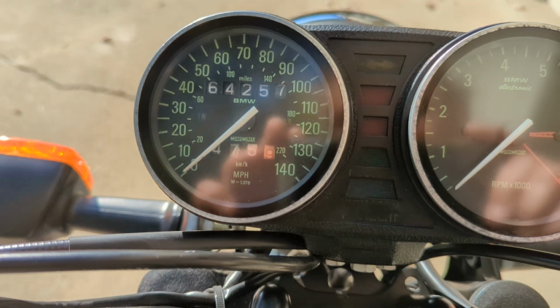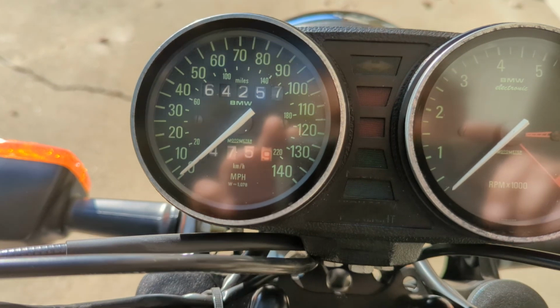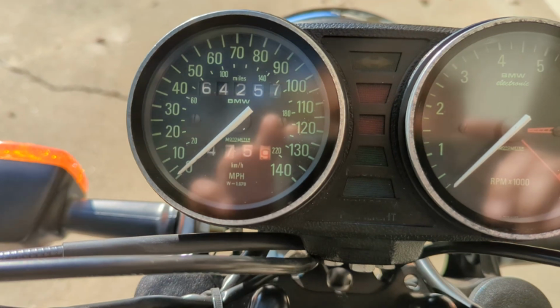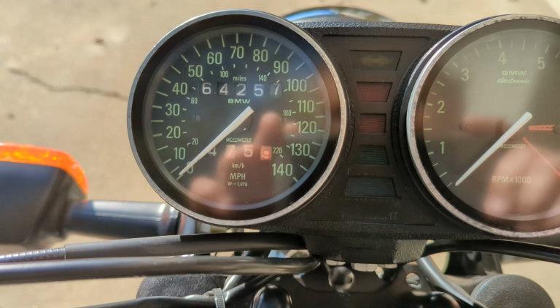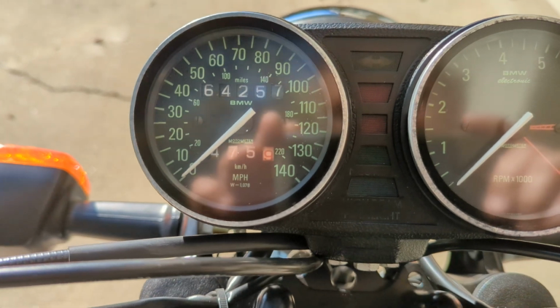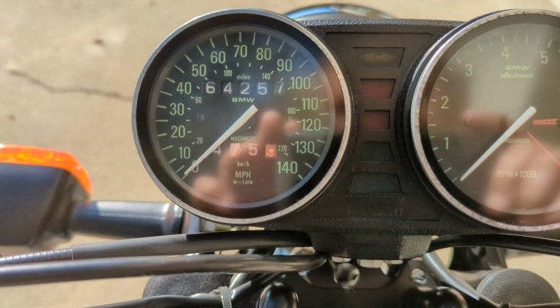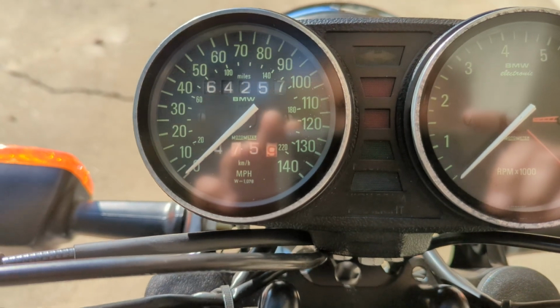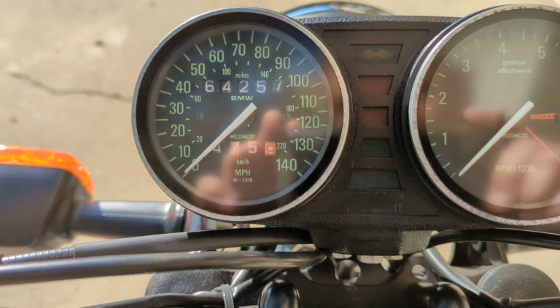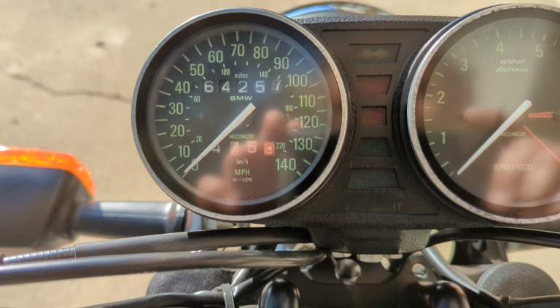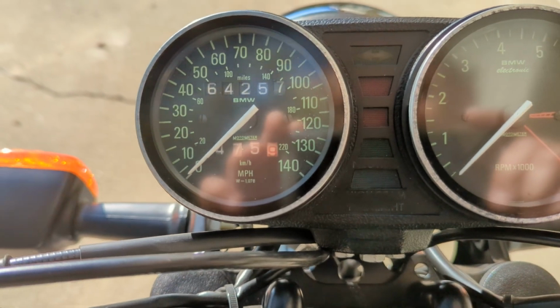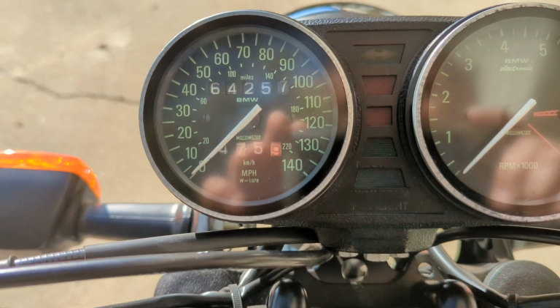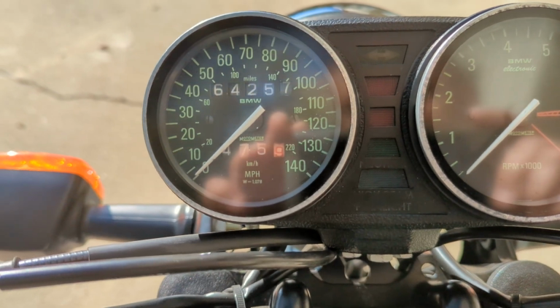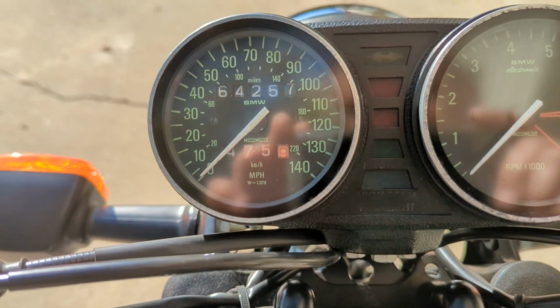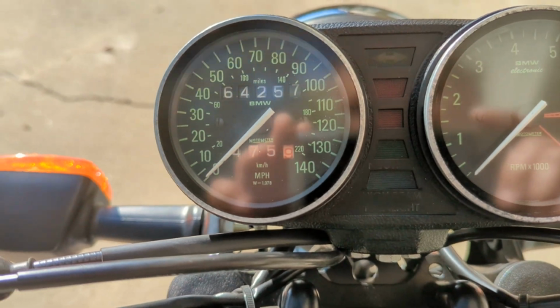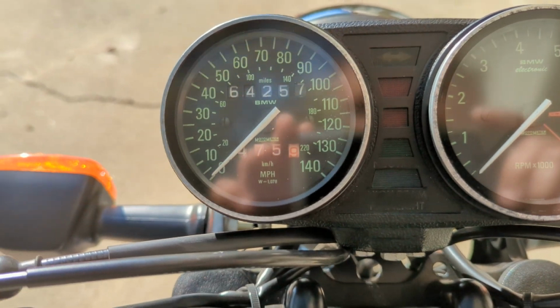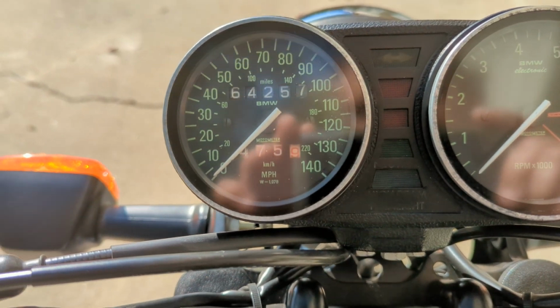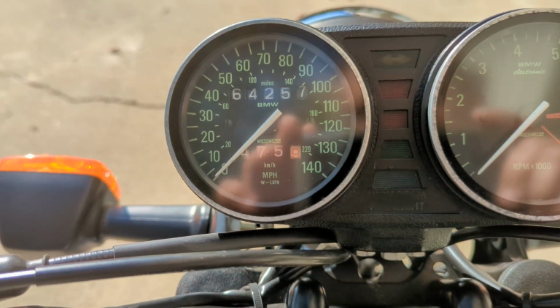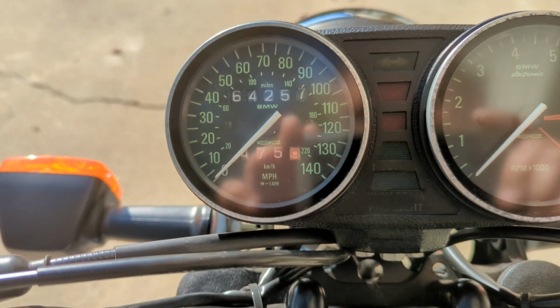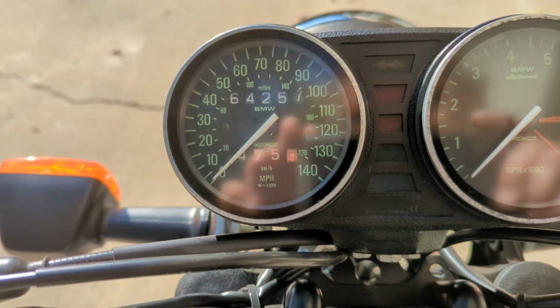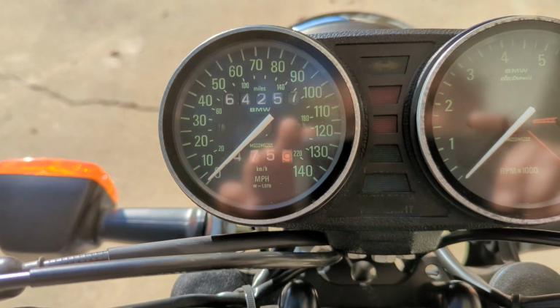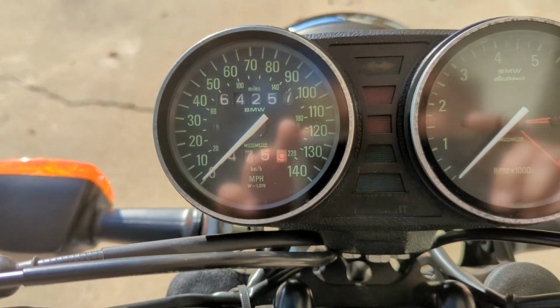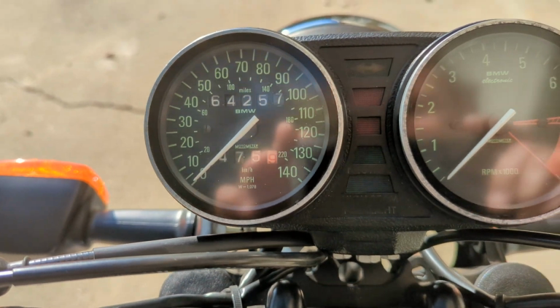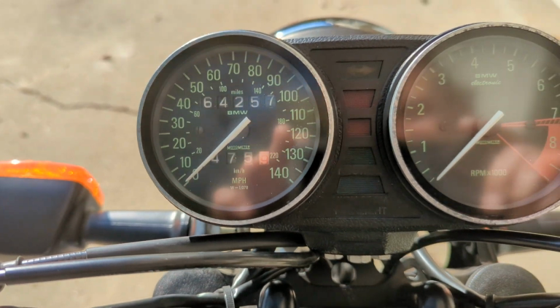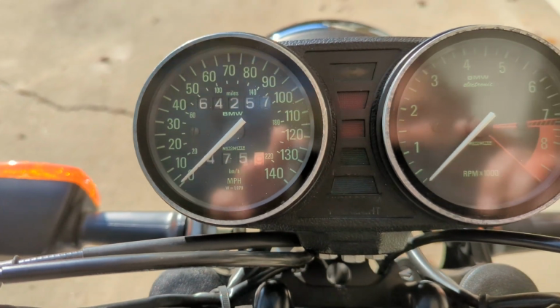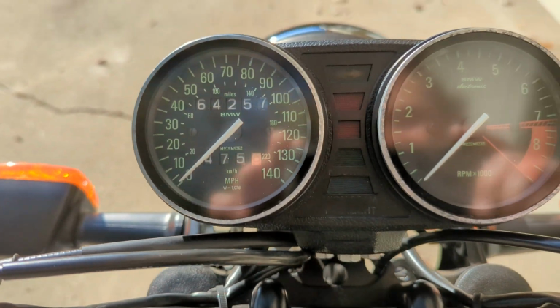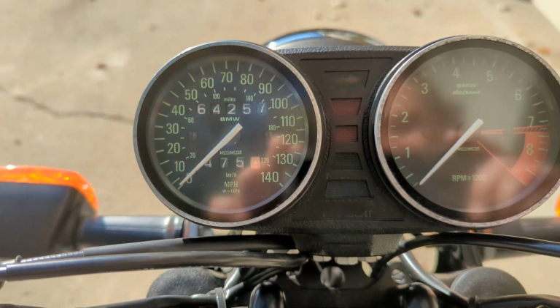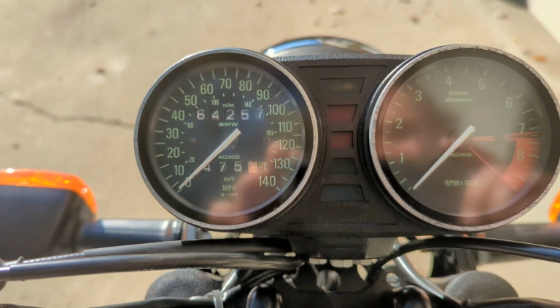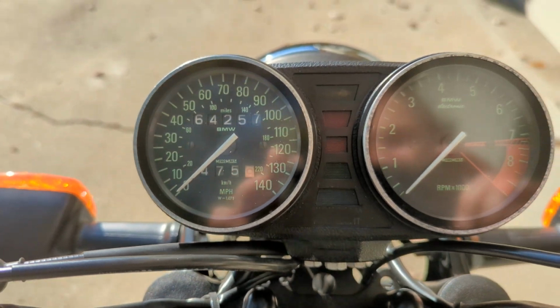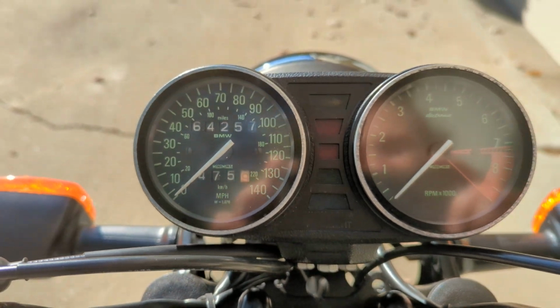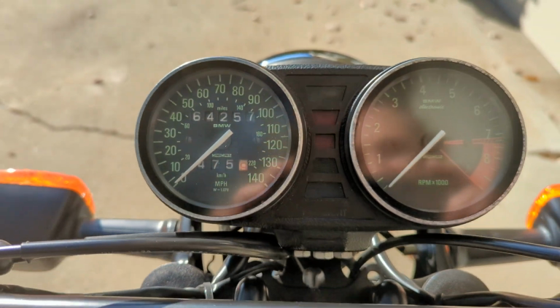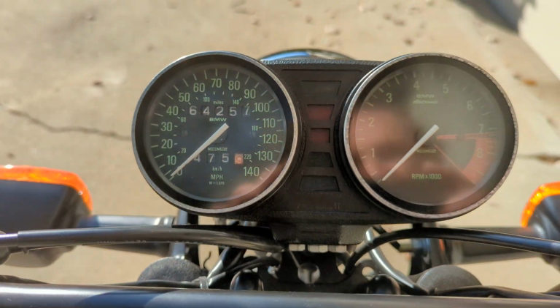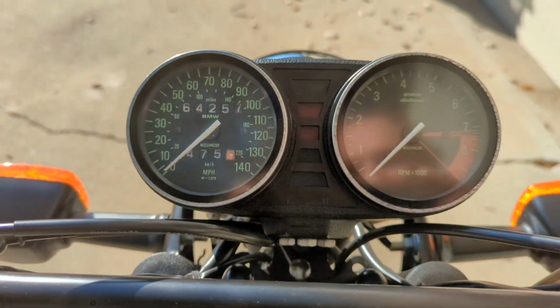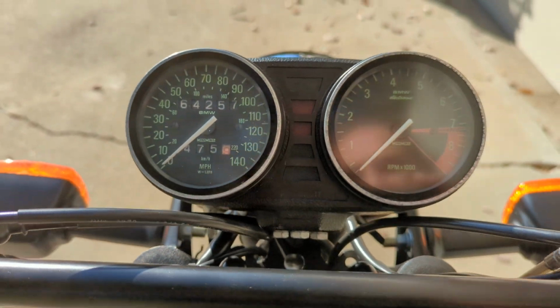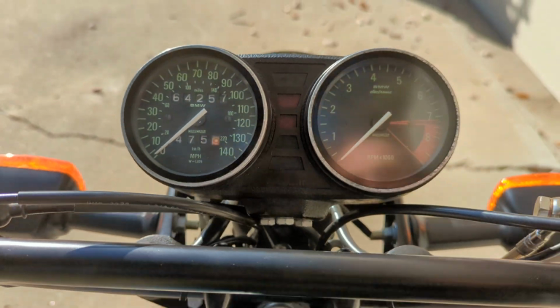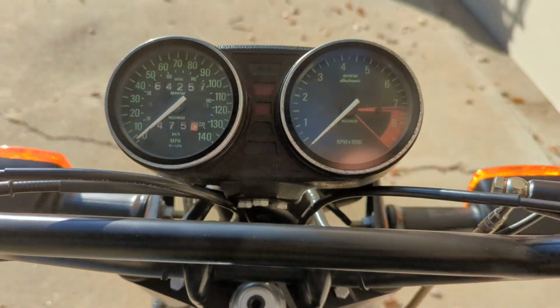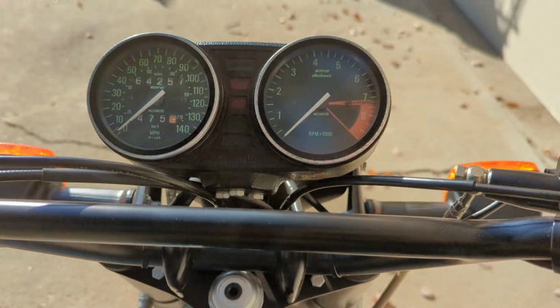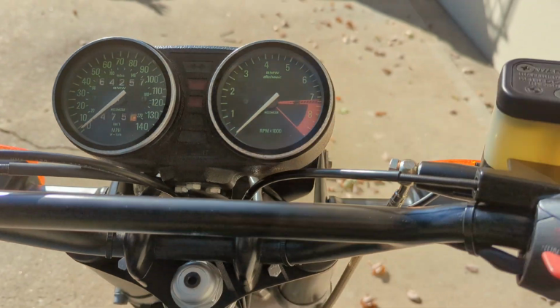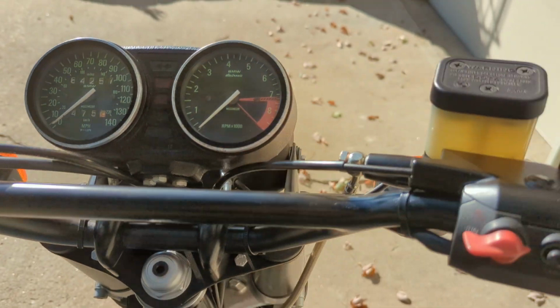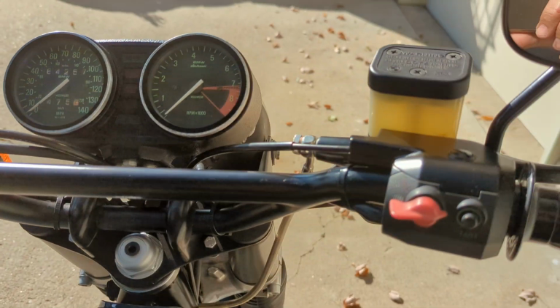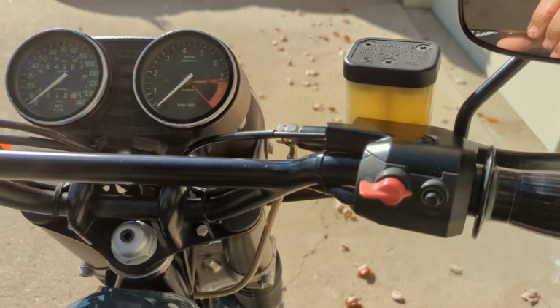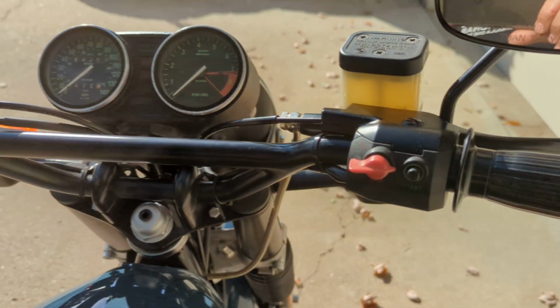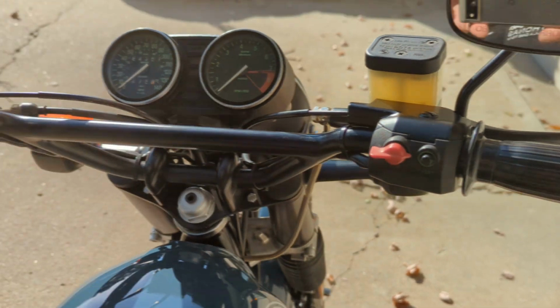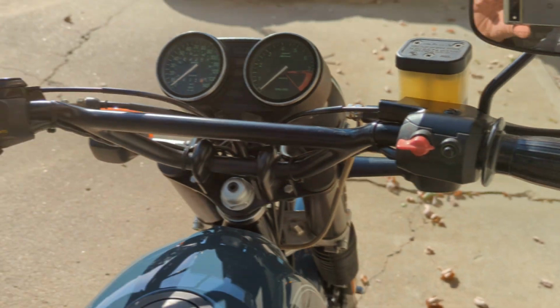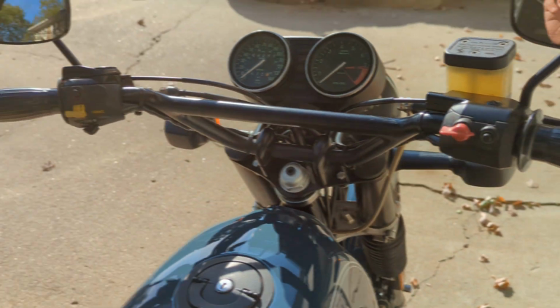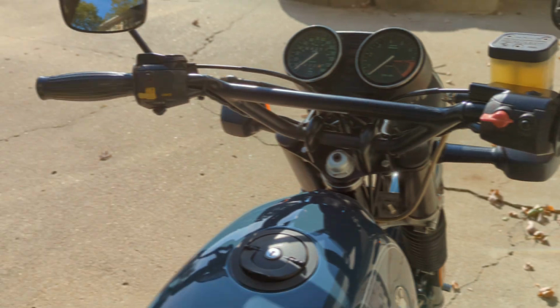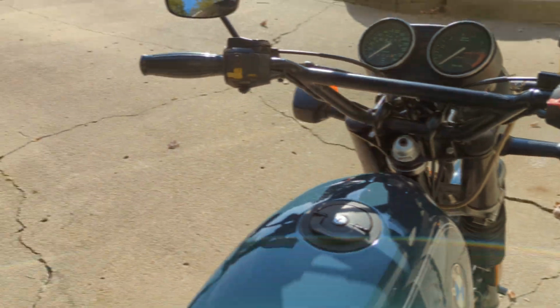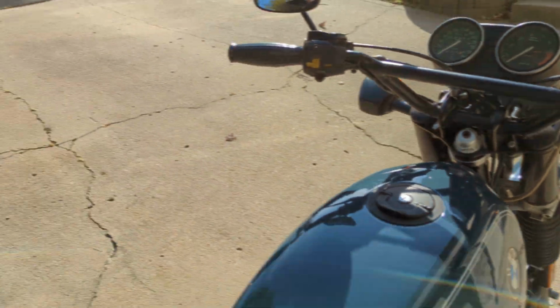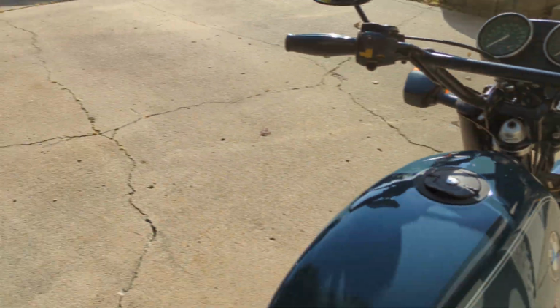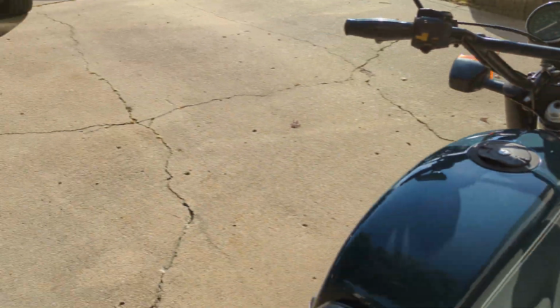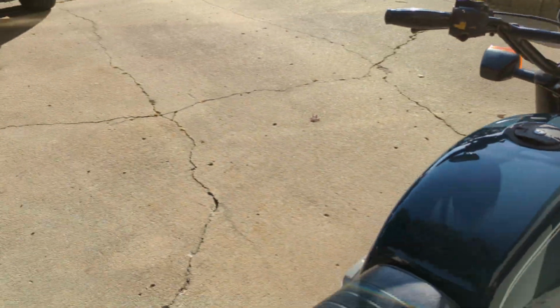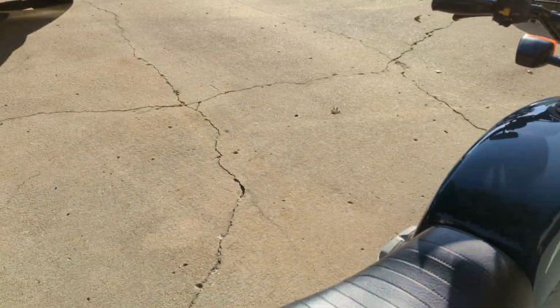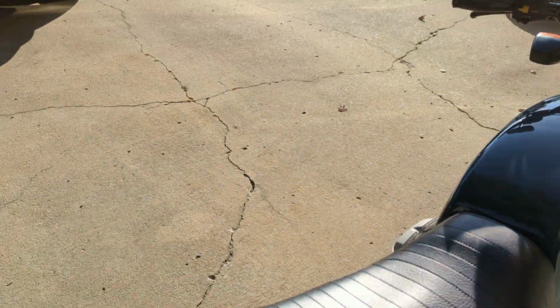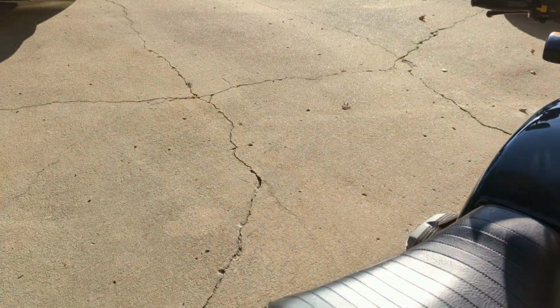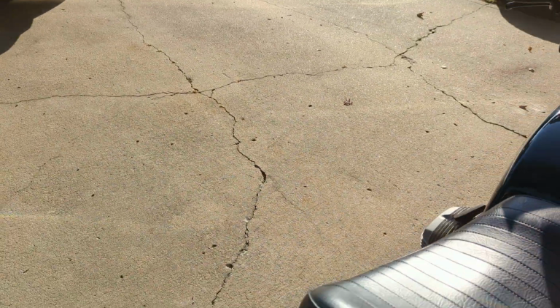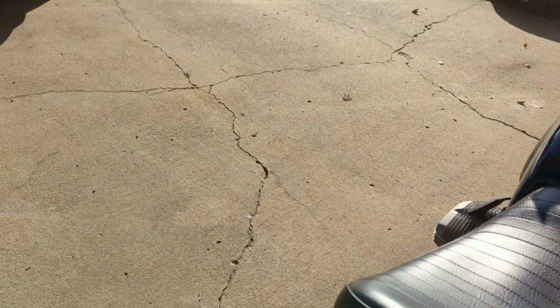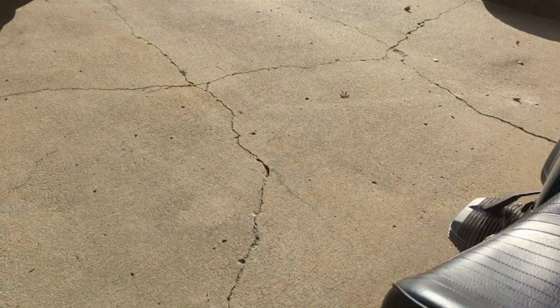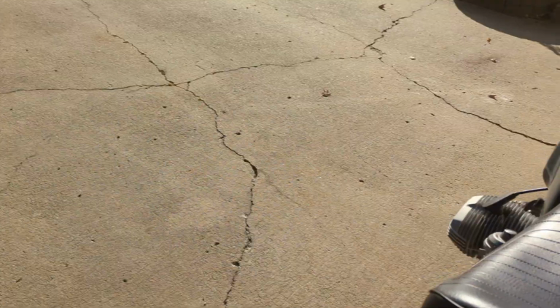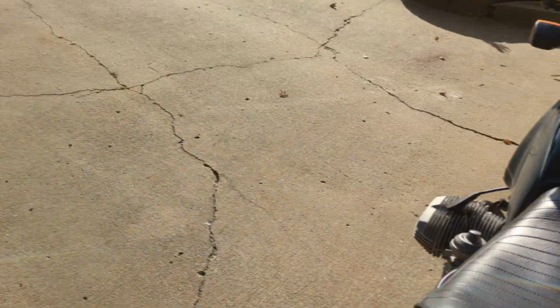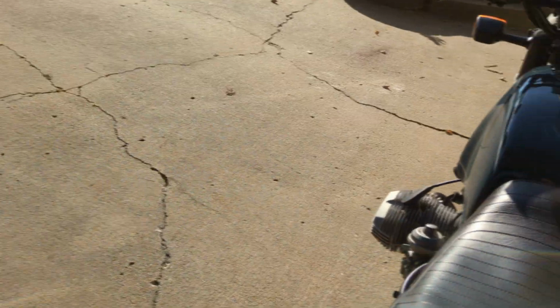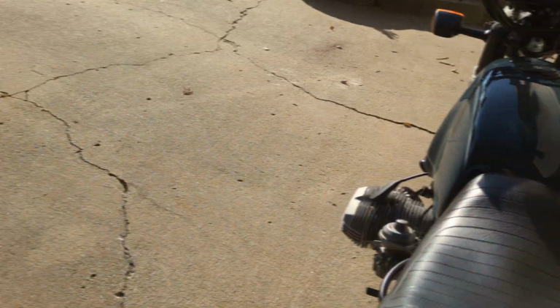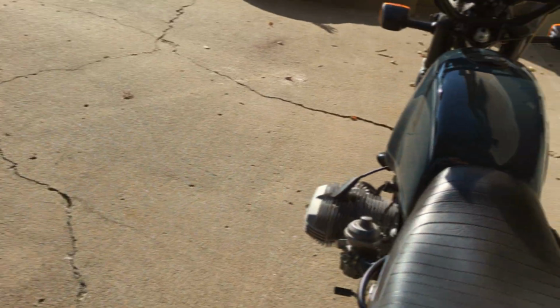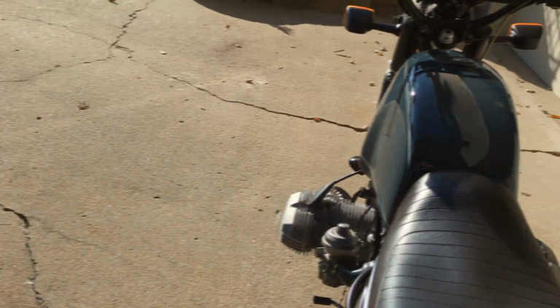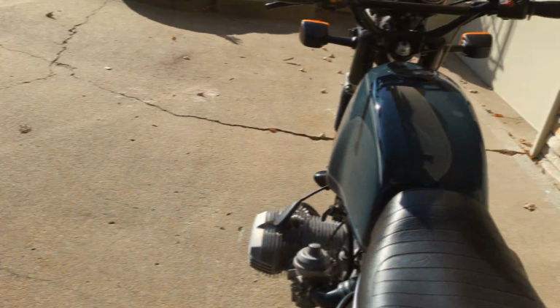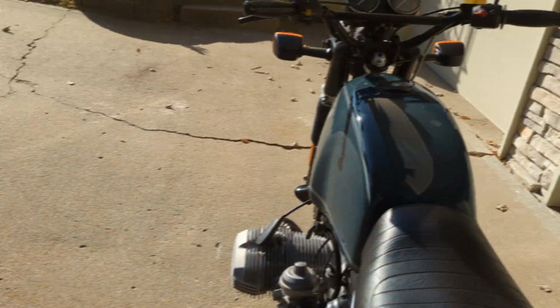64,000 miles on it. I've put about 500 on it since I've rebuilt it.